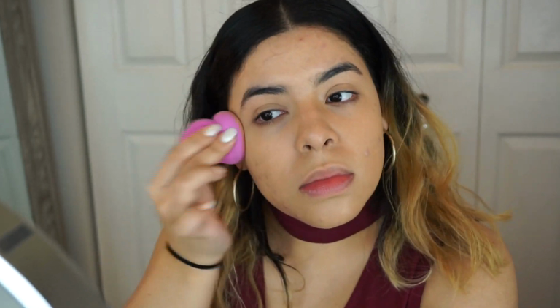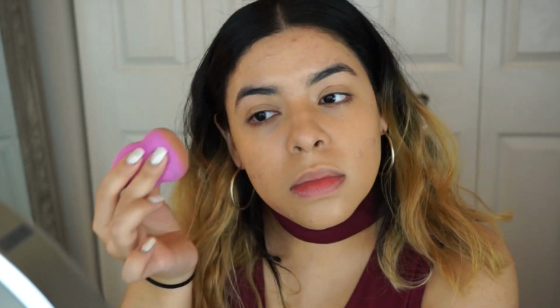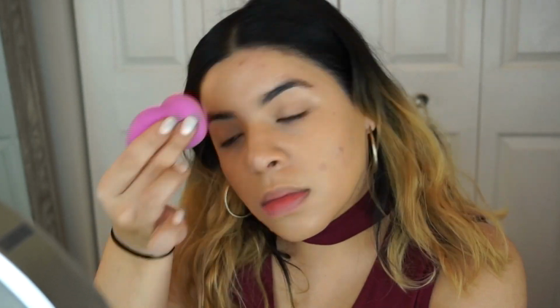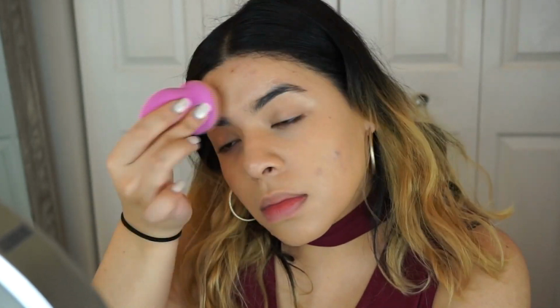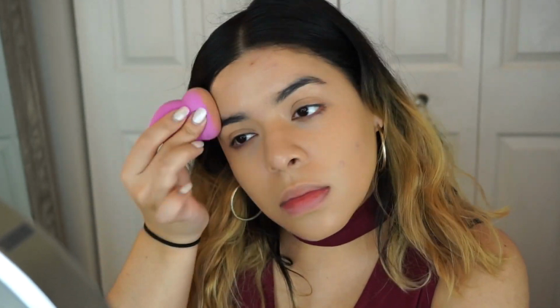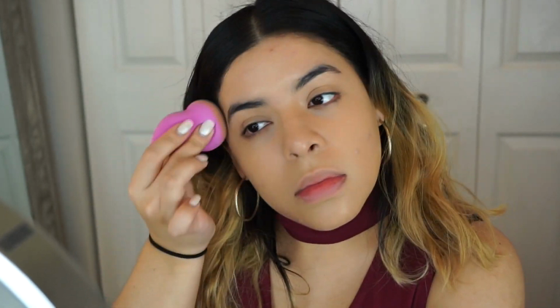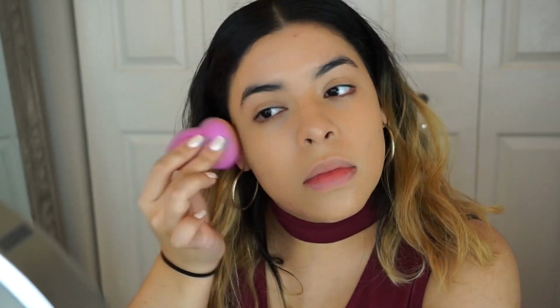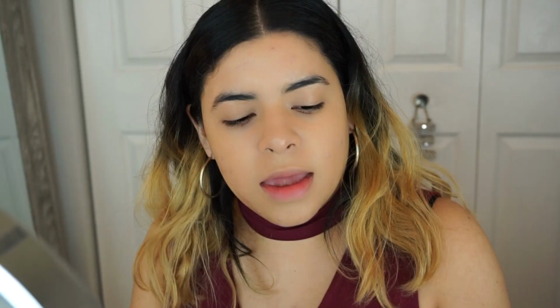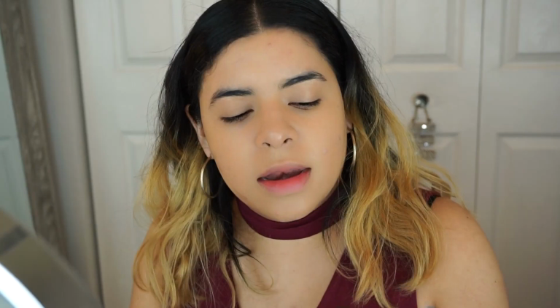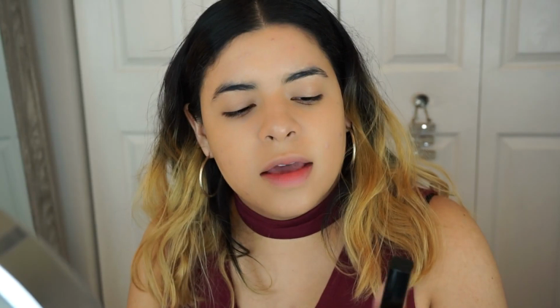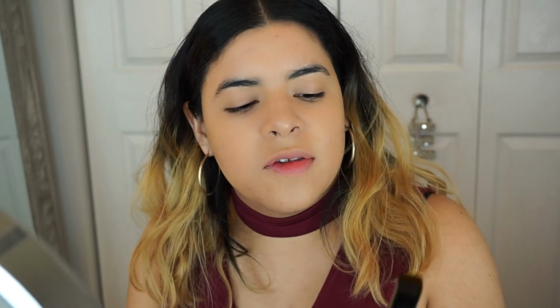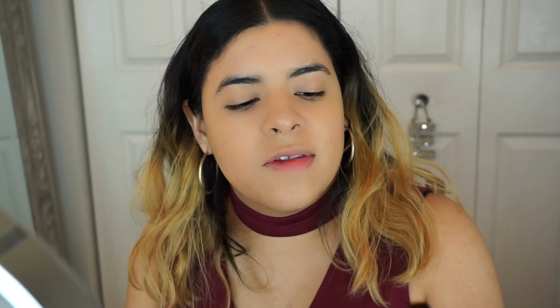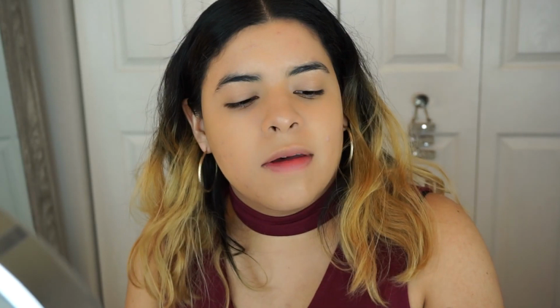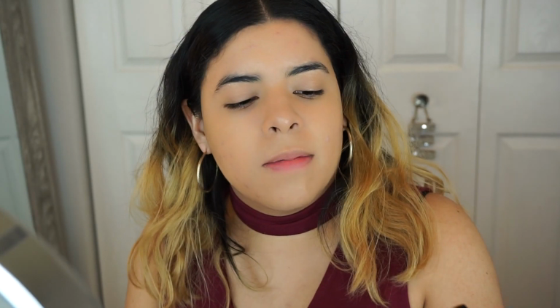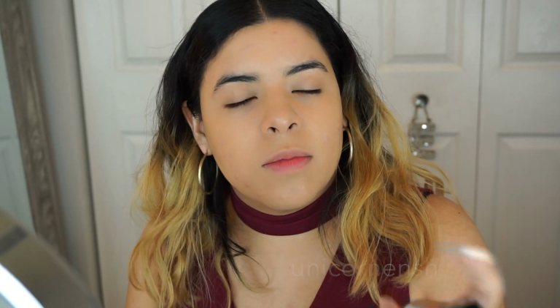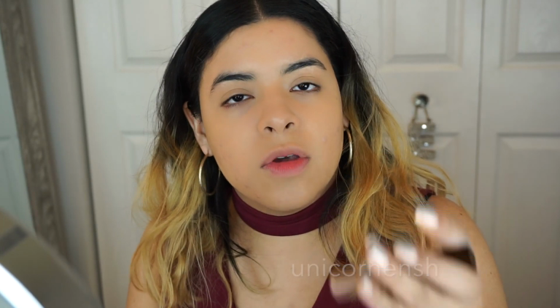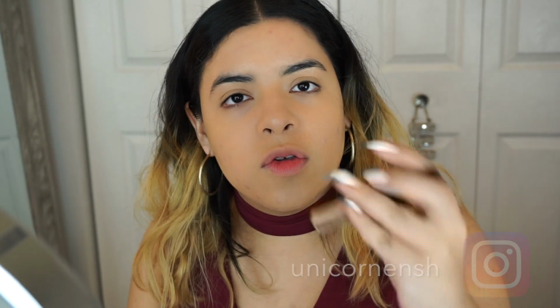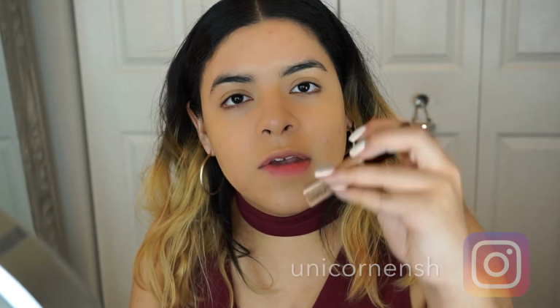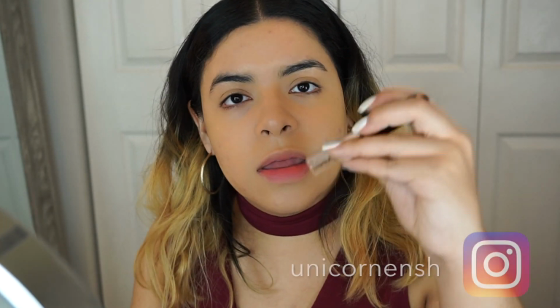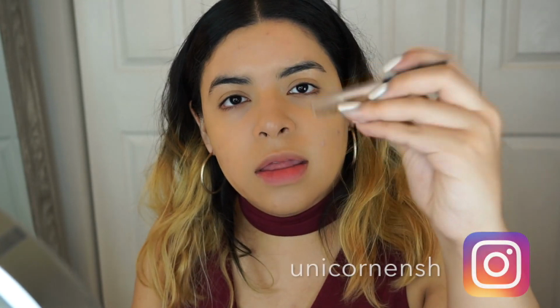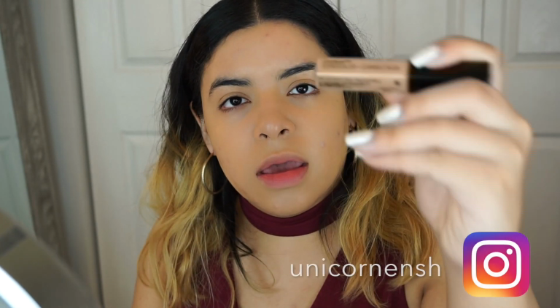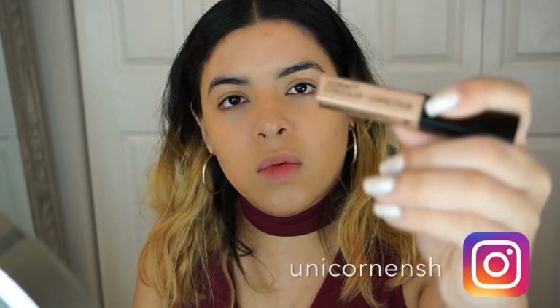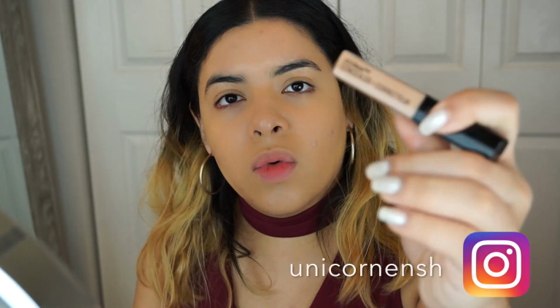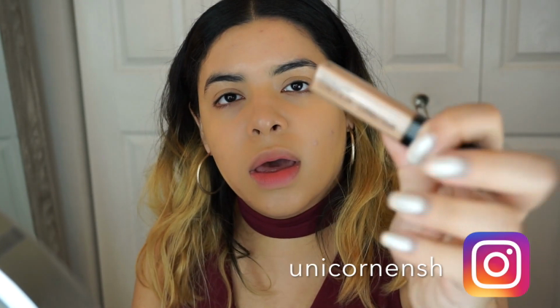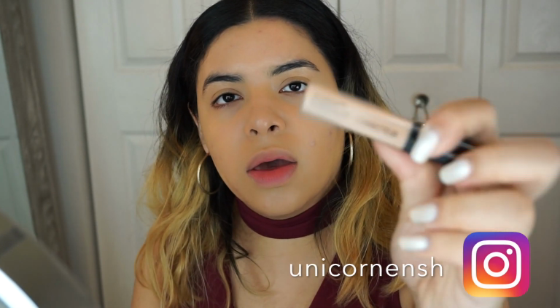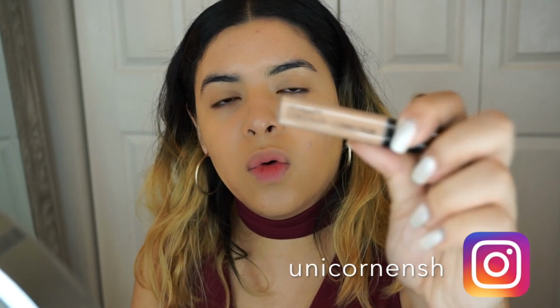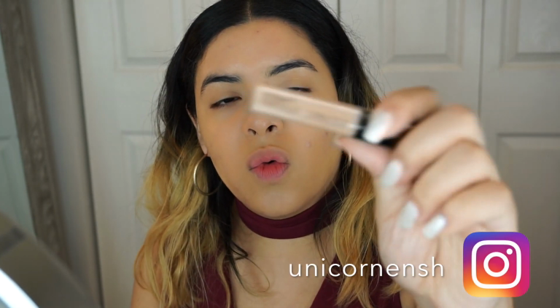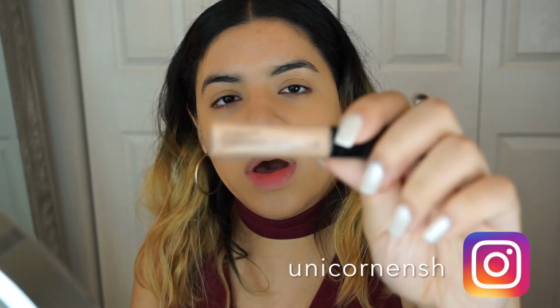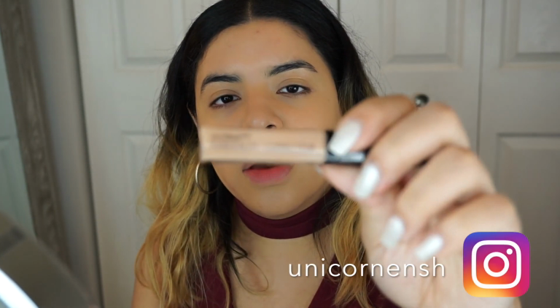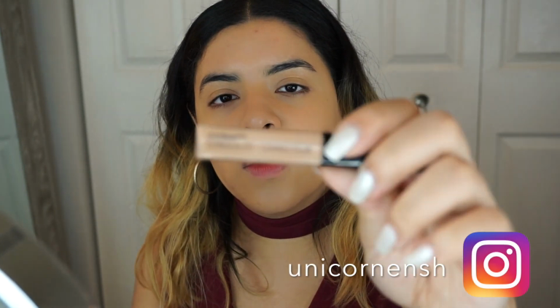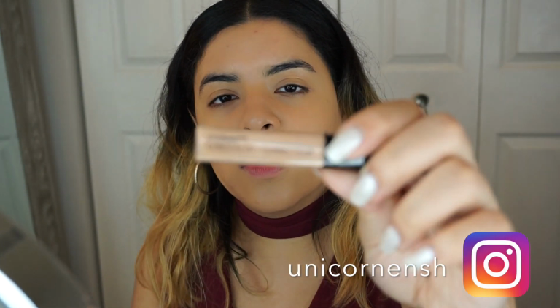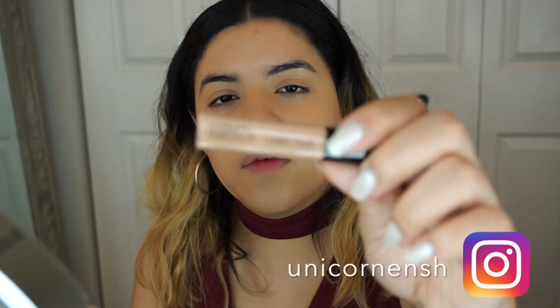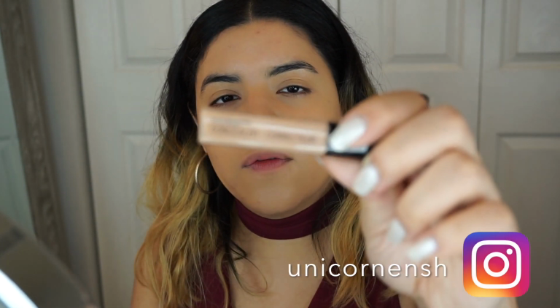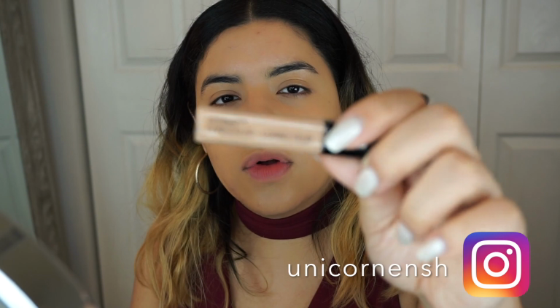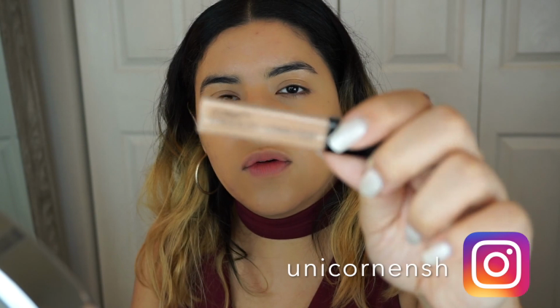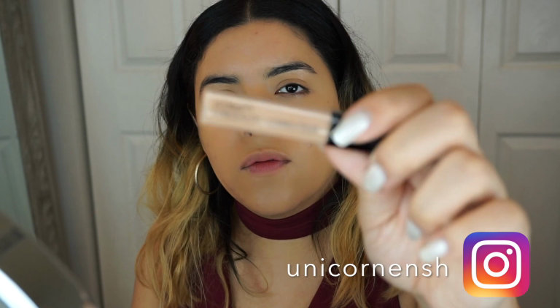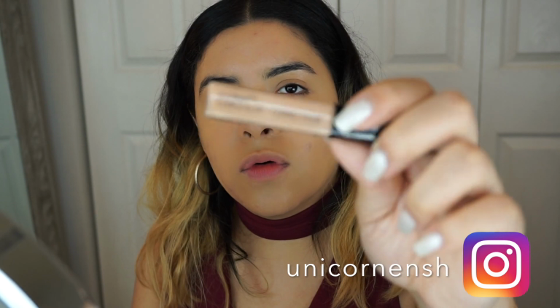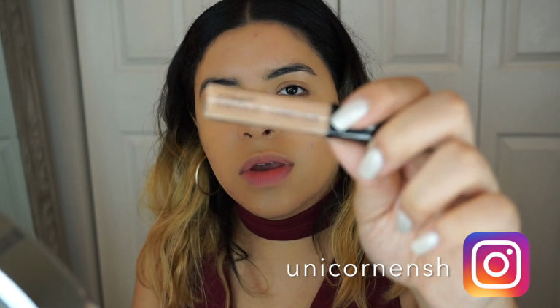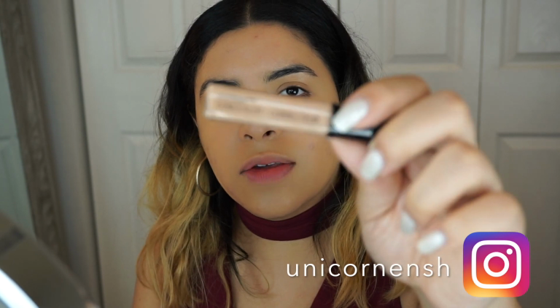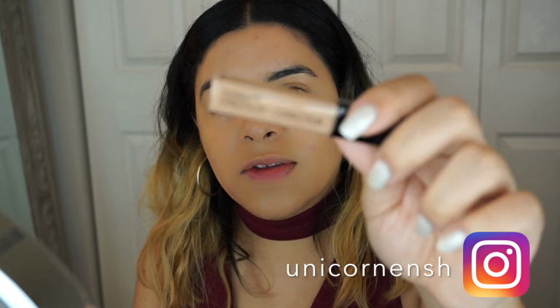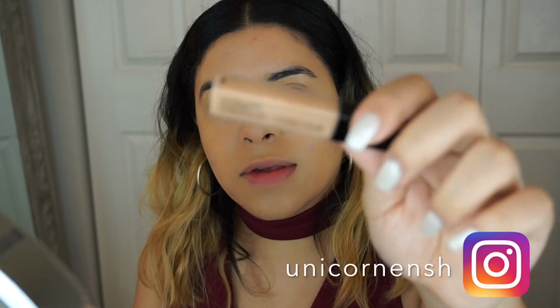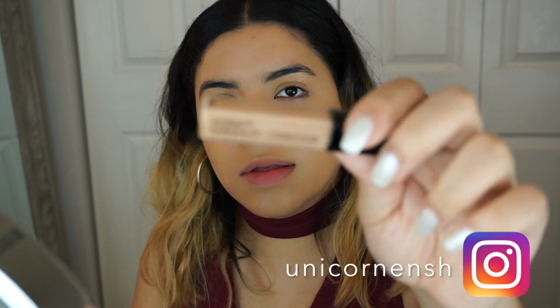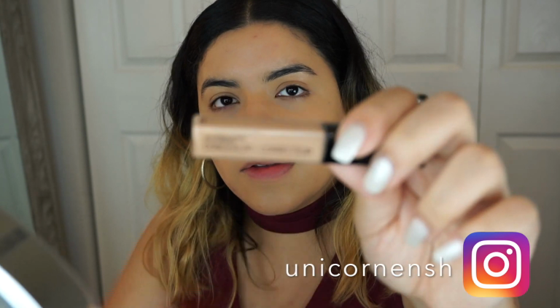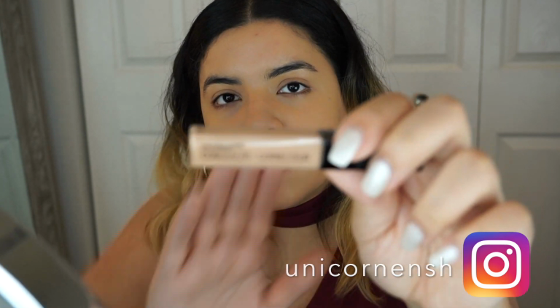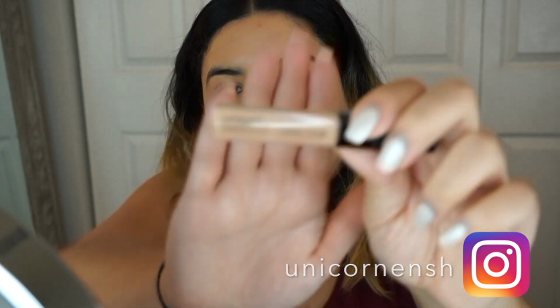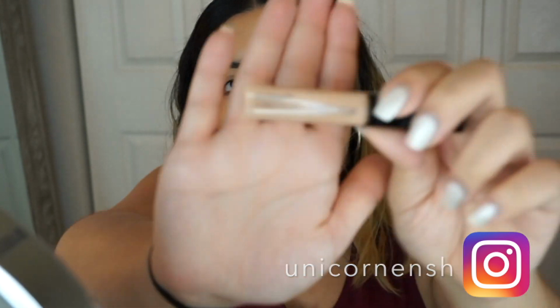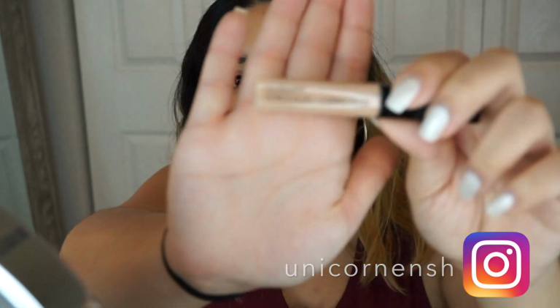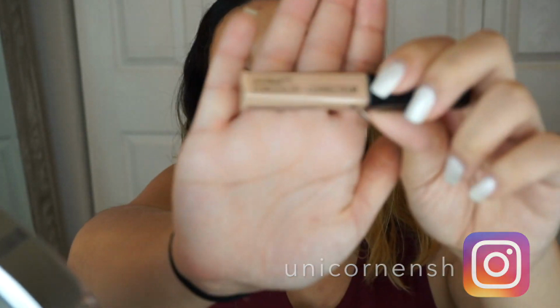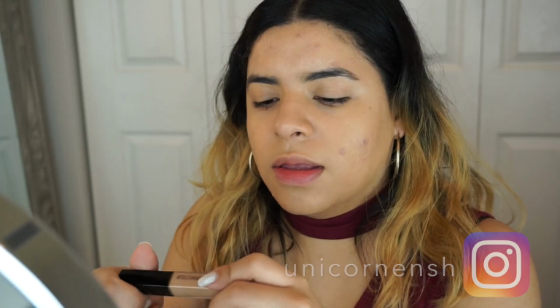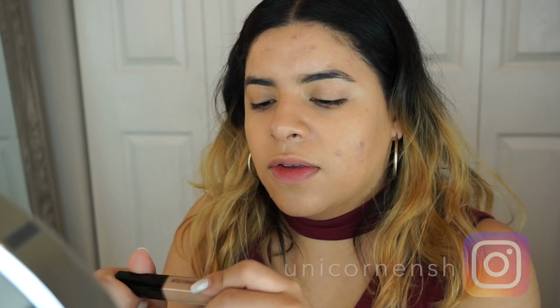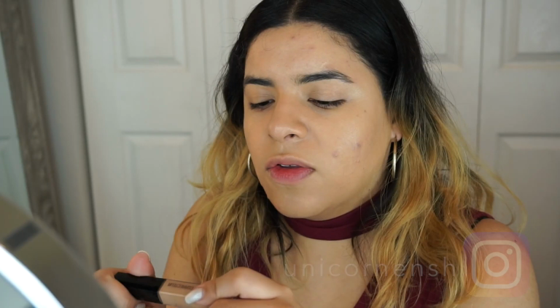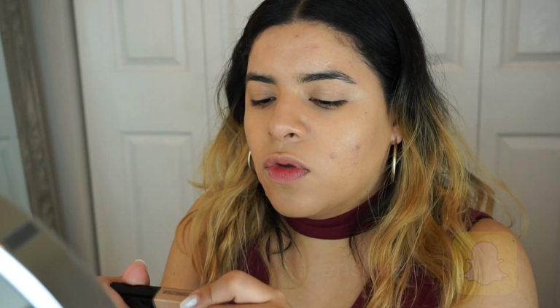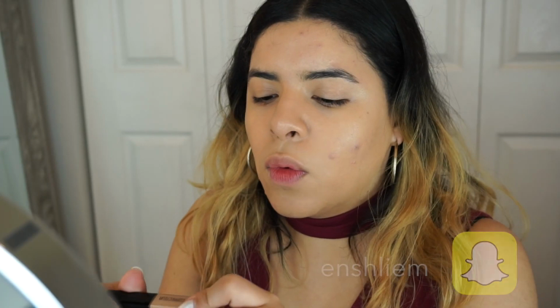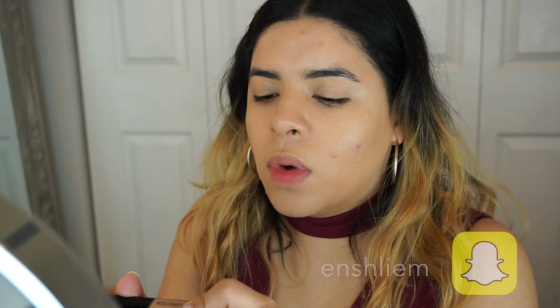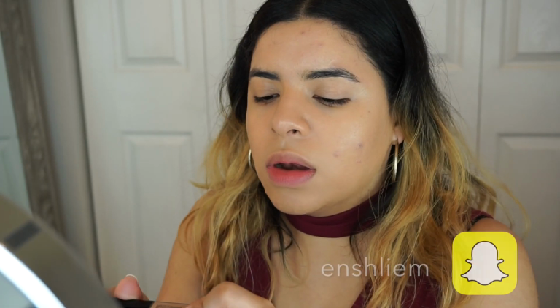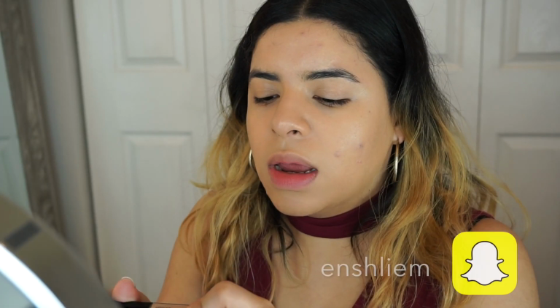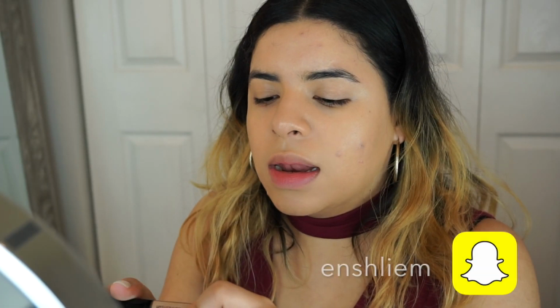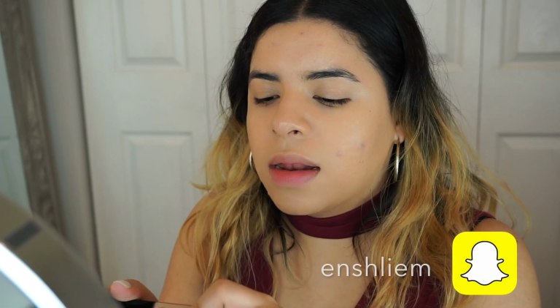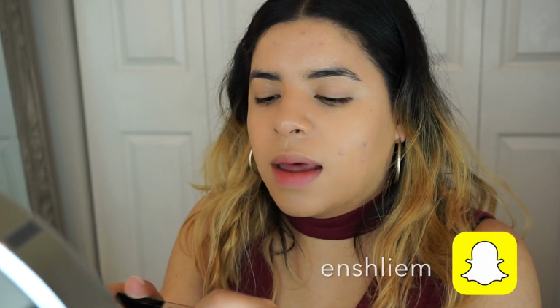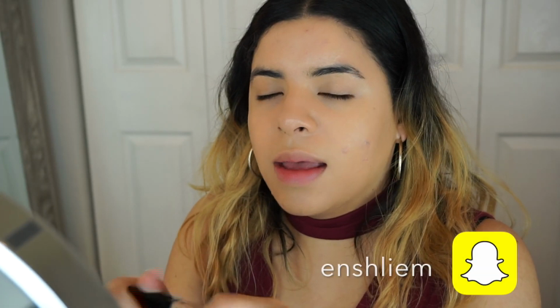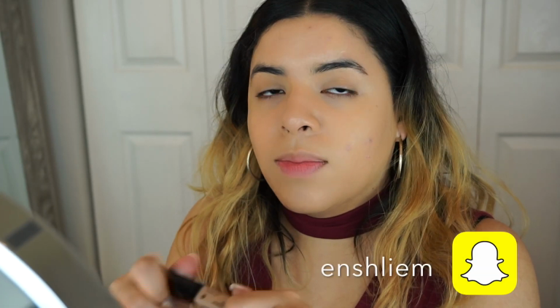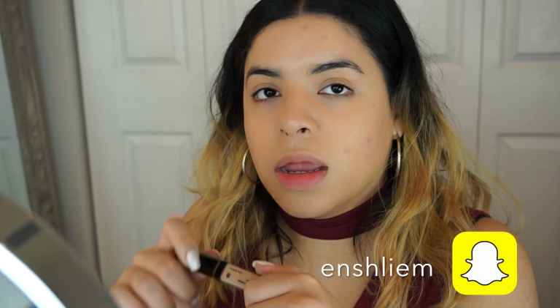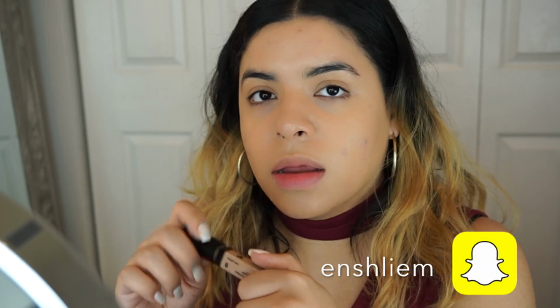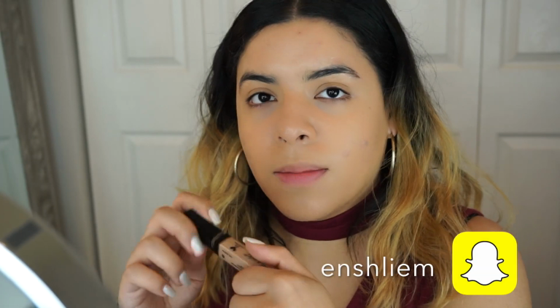Next up I'm using the Wet and Wild photo focus concealer — this is the one in light medium.